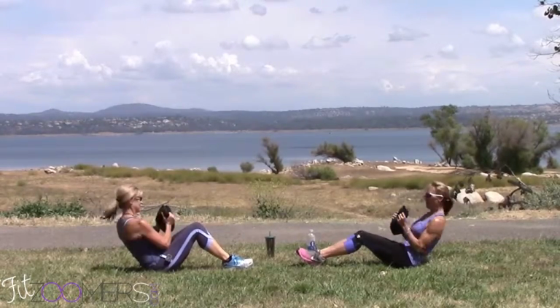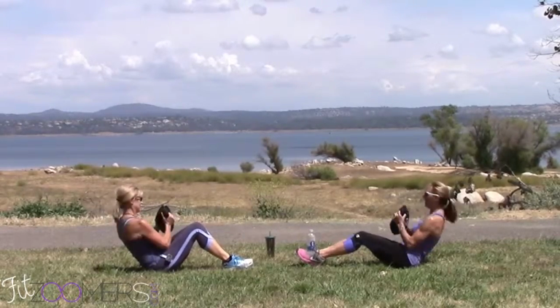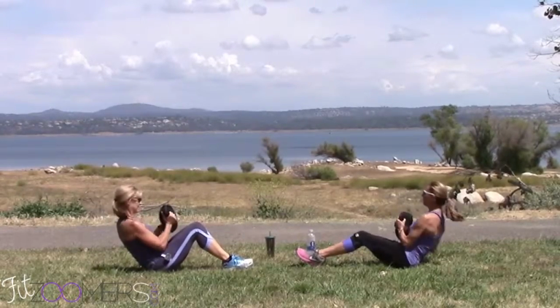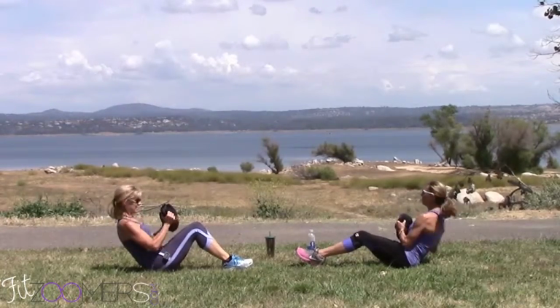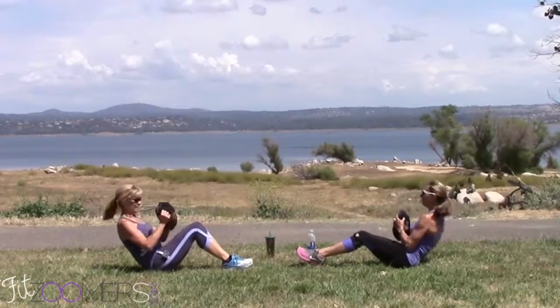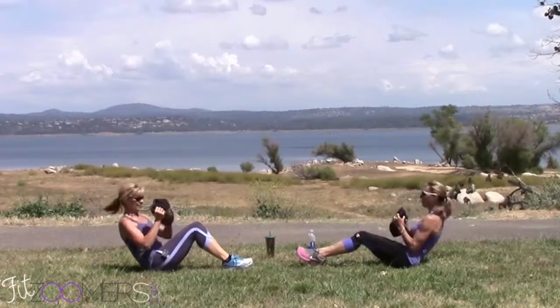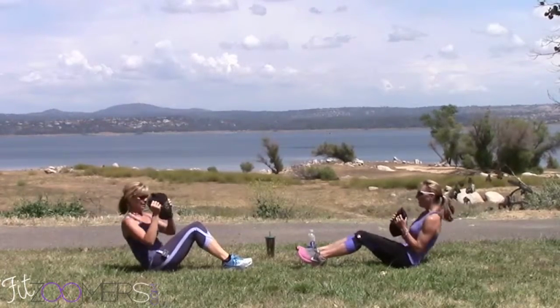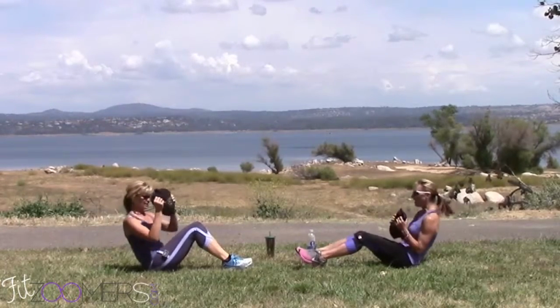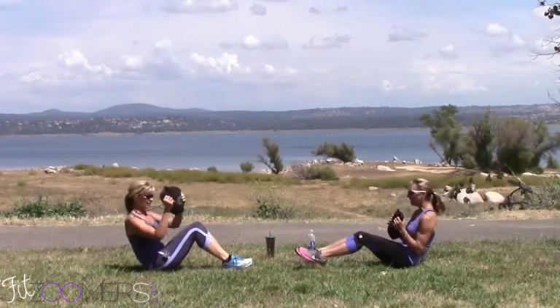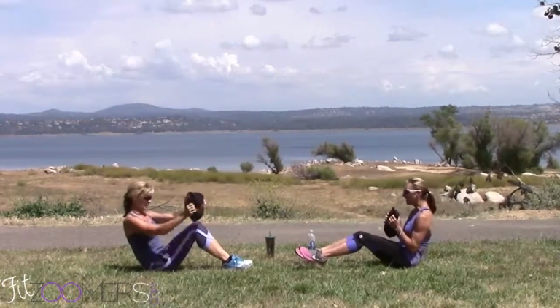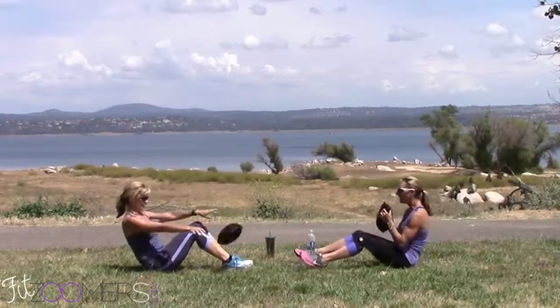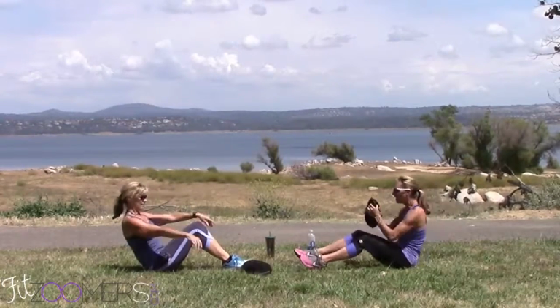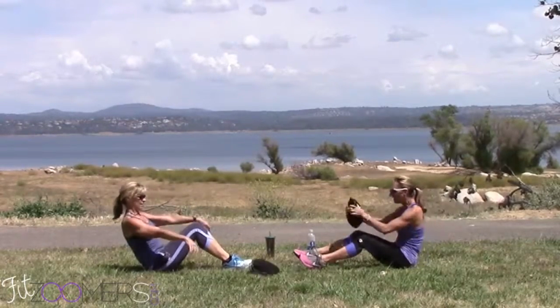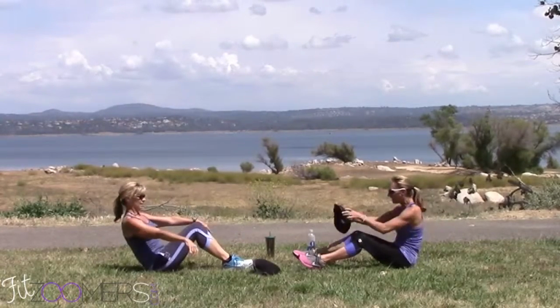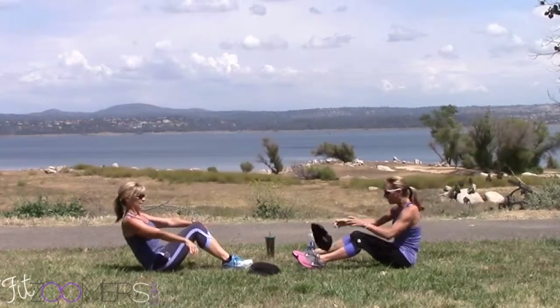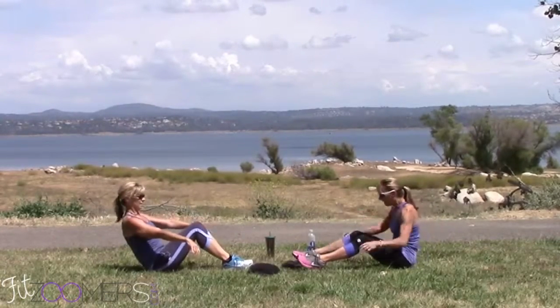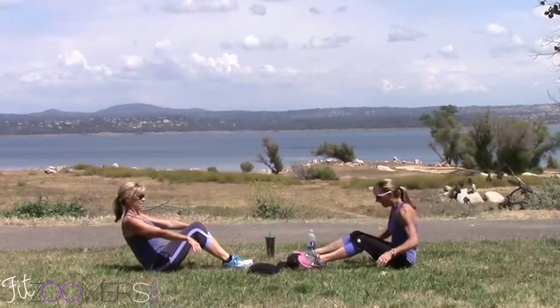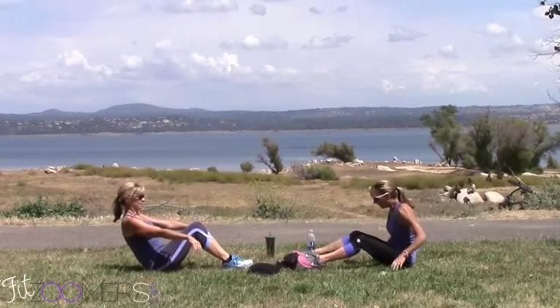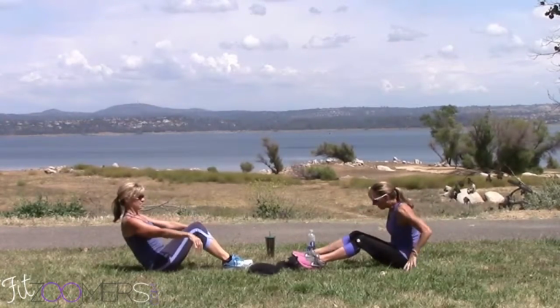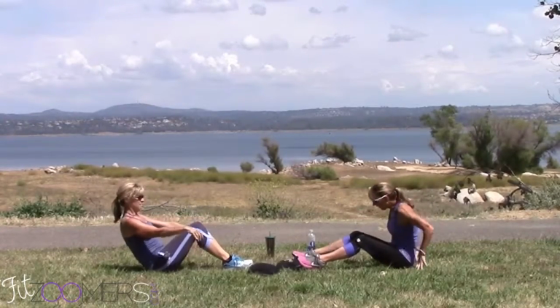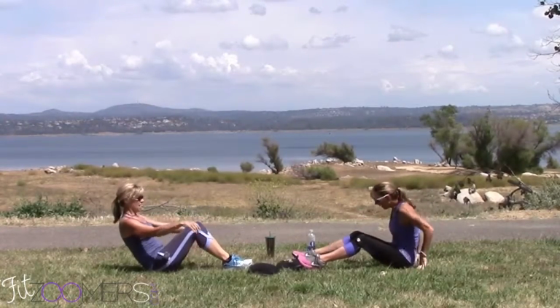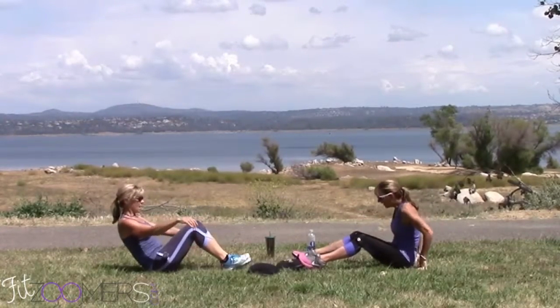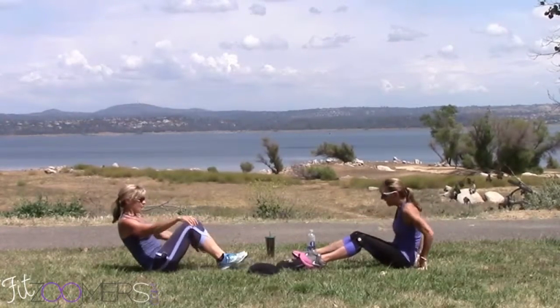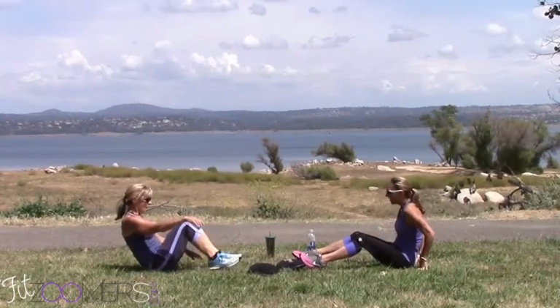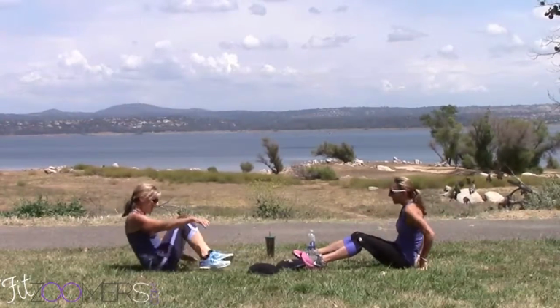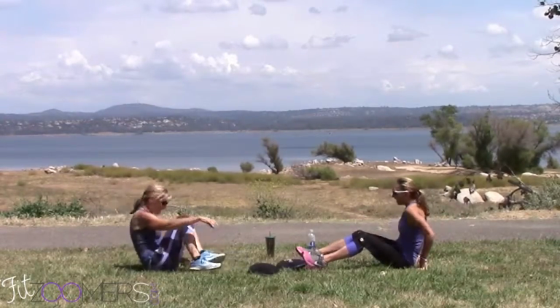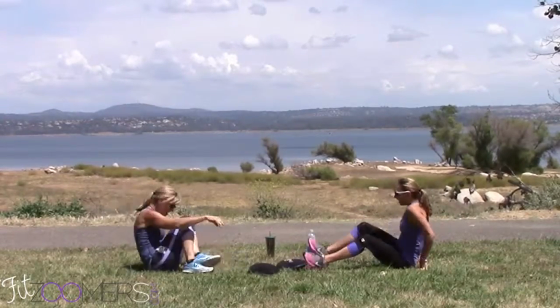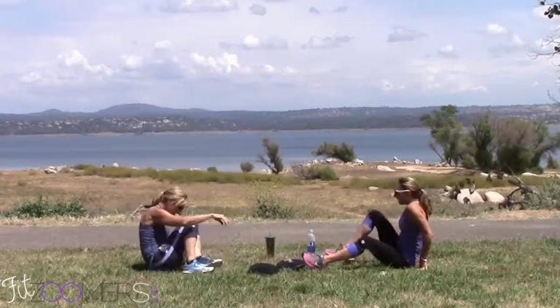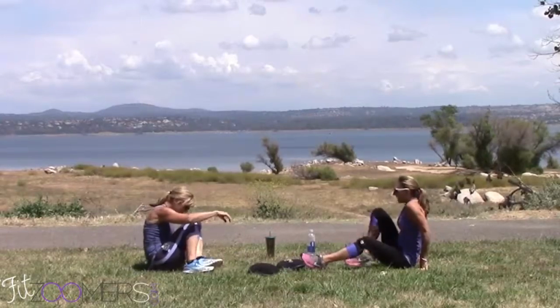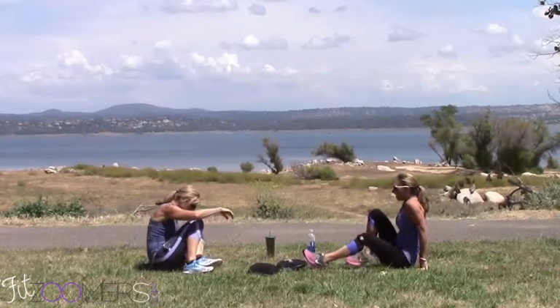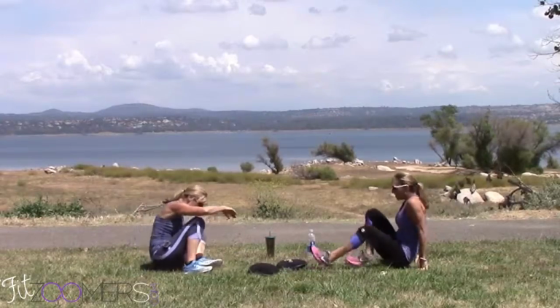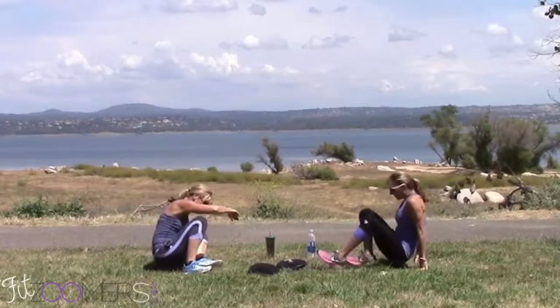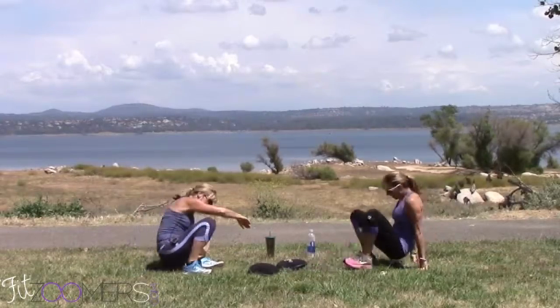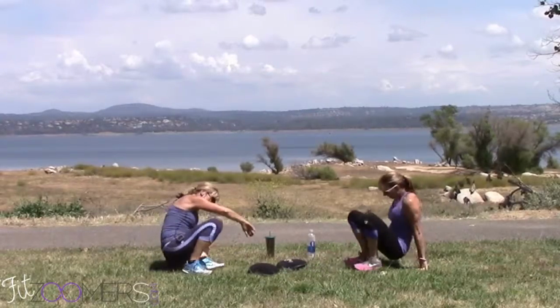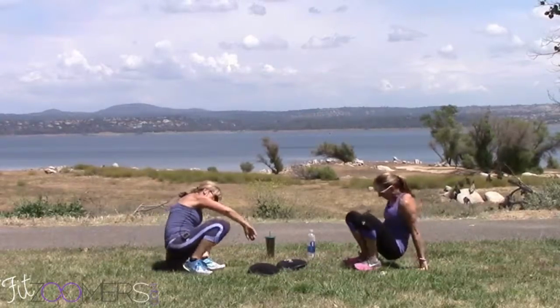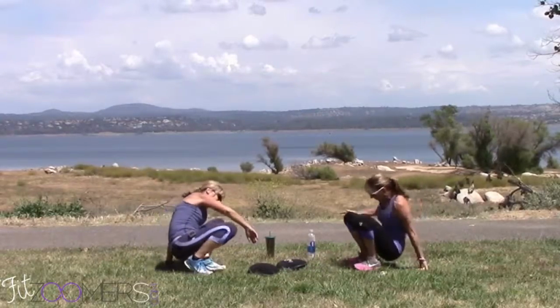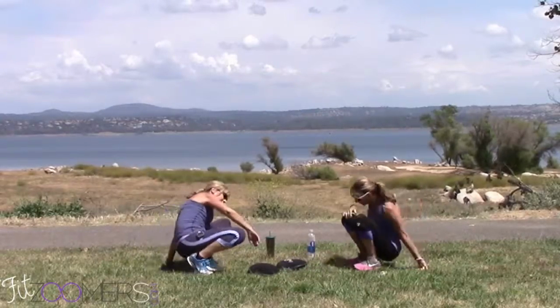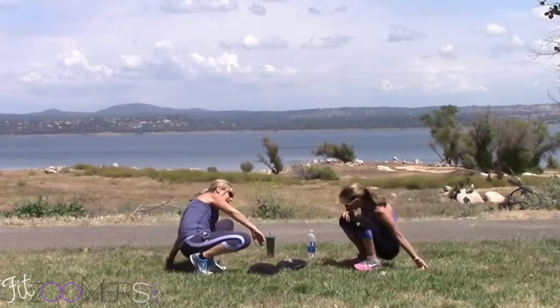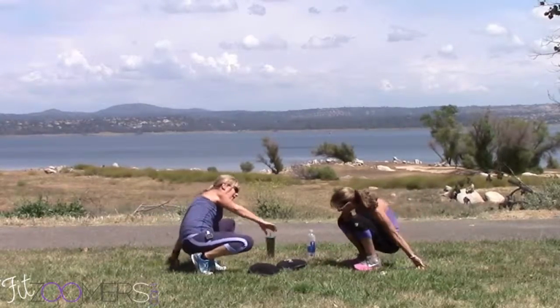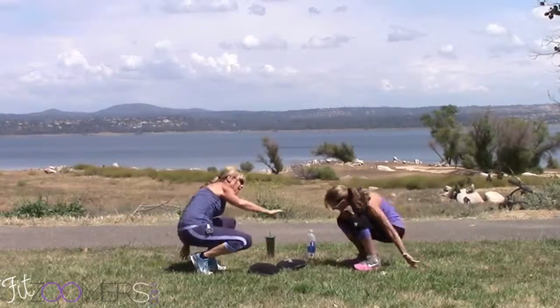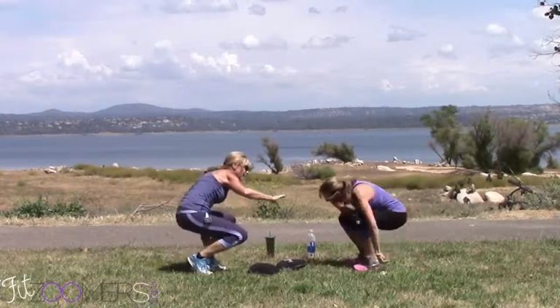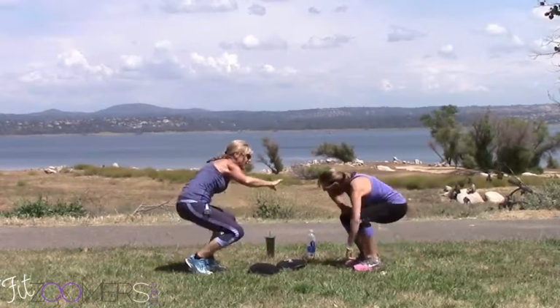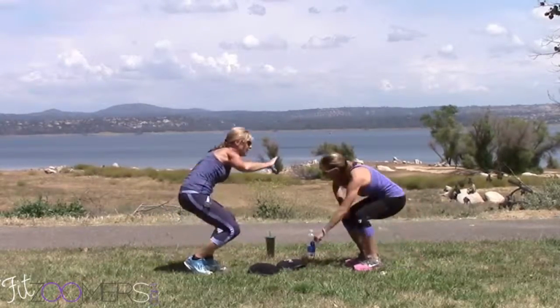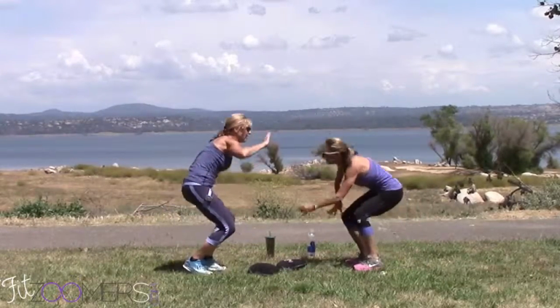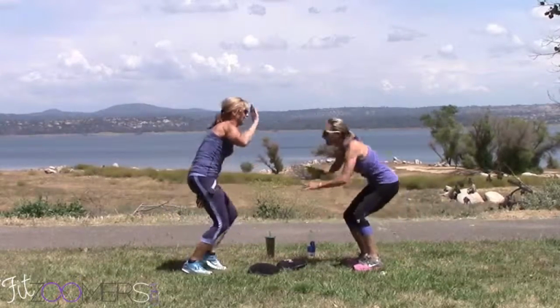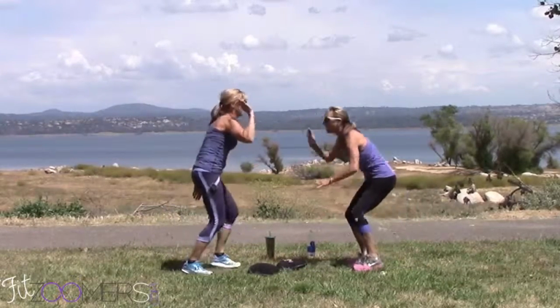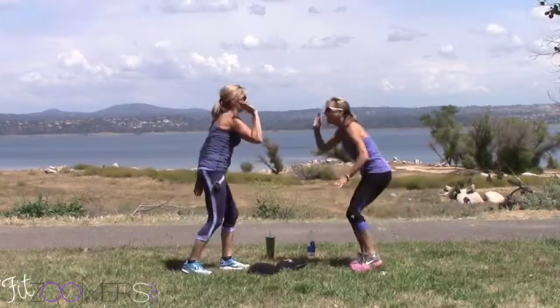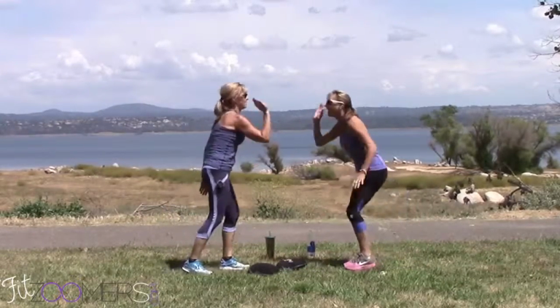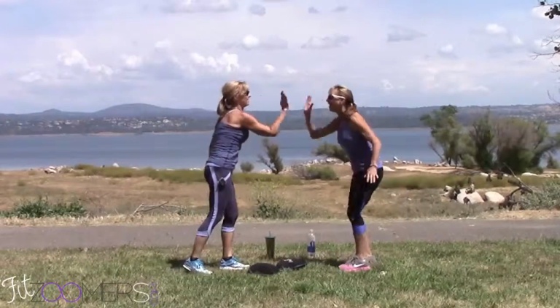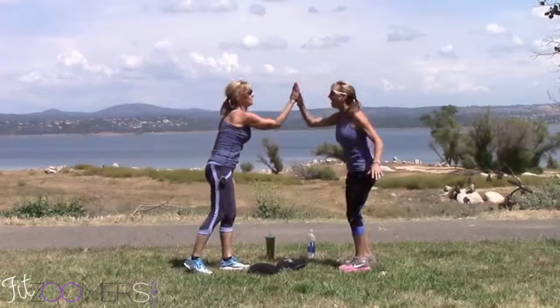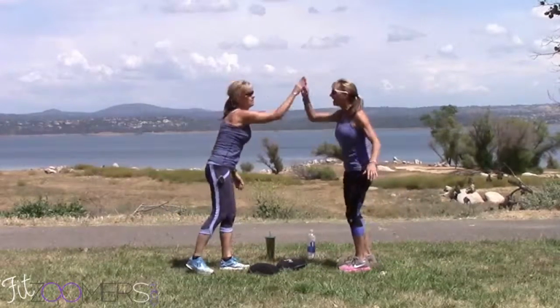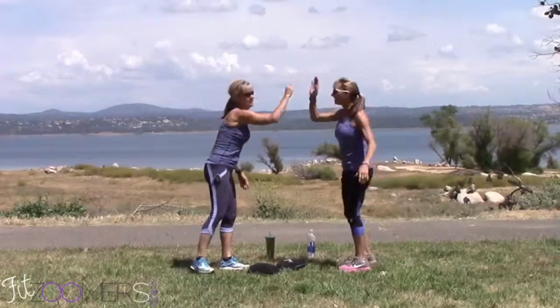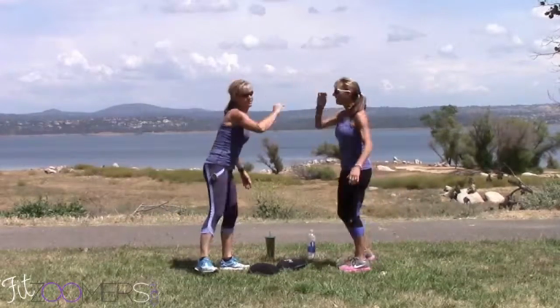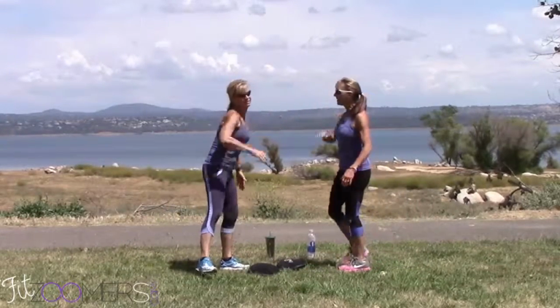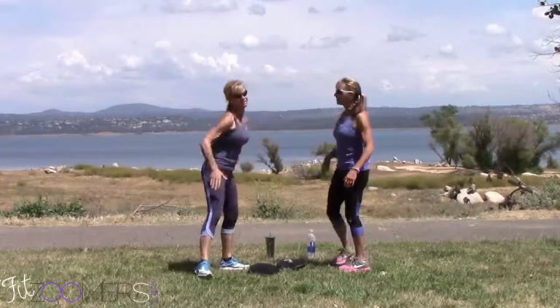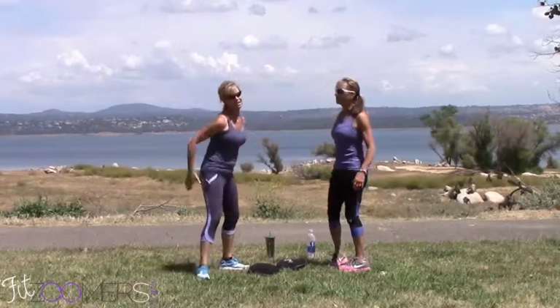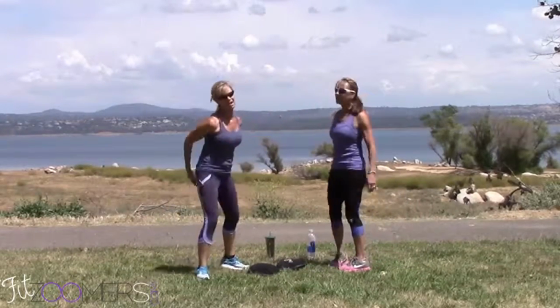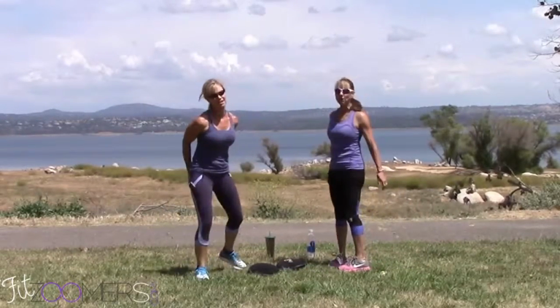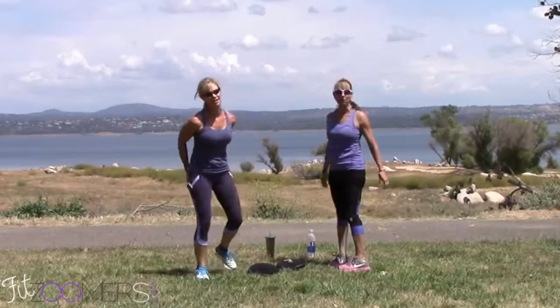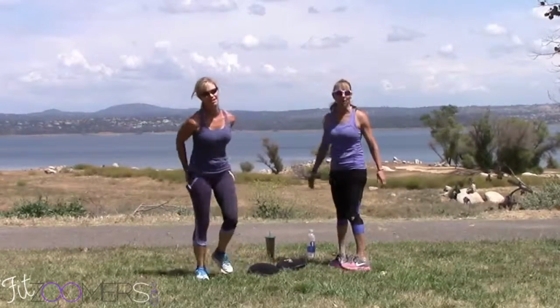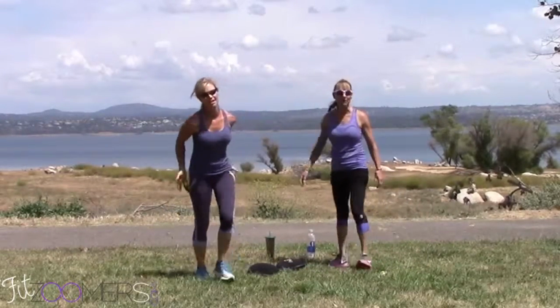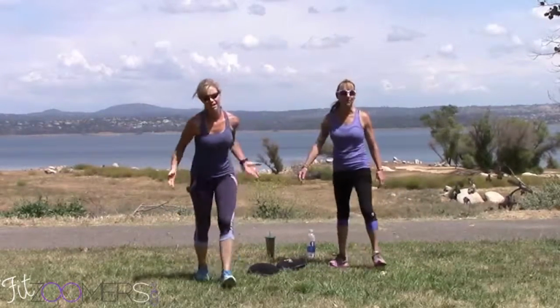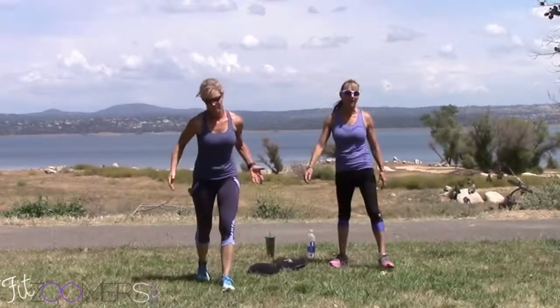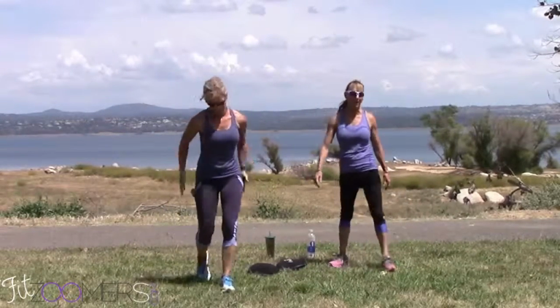That's right, this looks good. Alright! Another two minutes. Awesome. Good job, good job you guys.